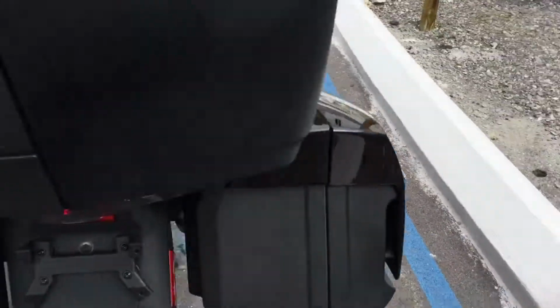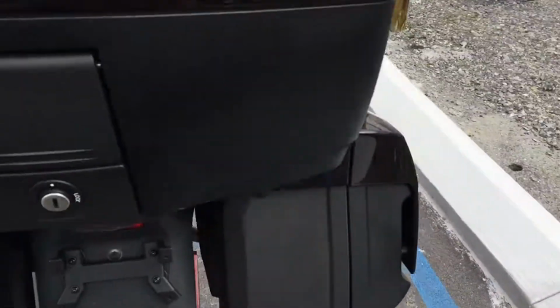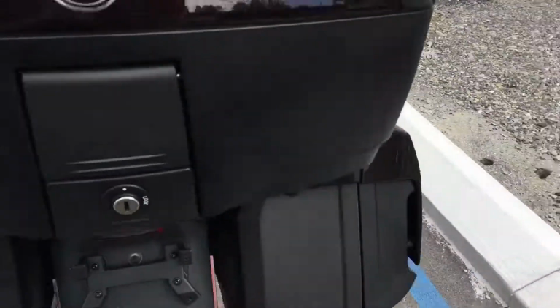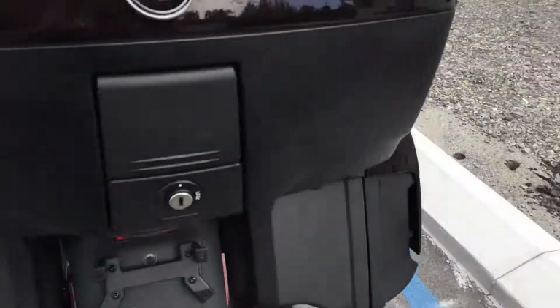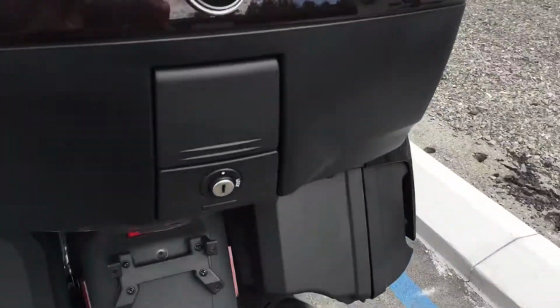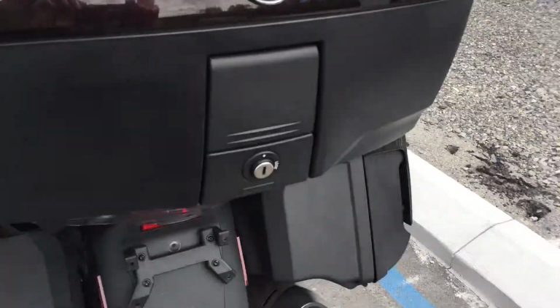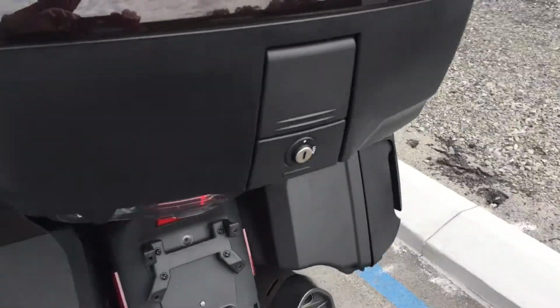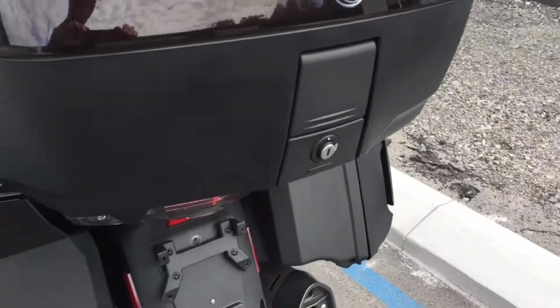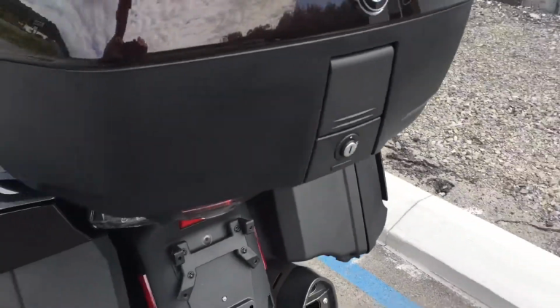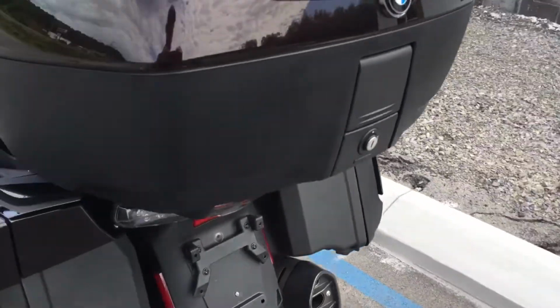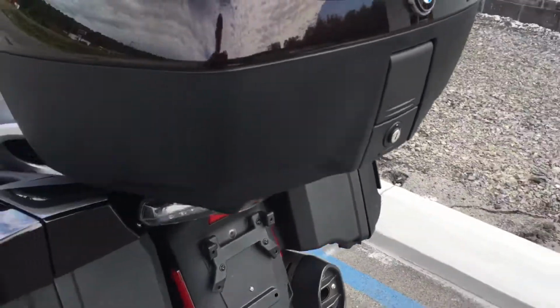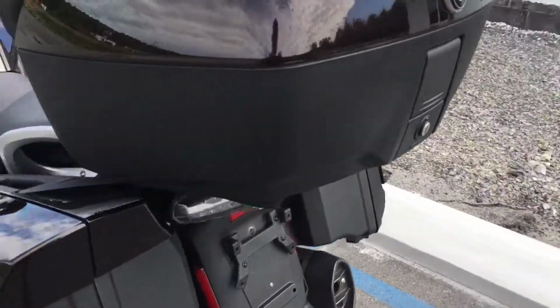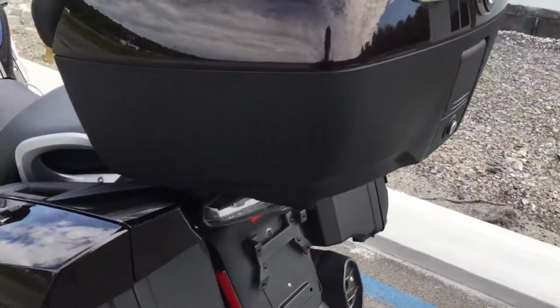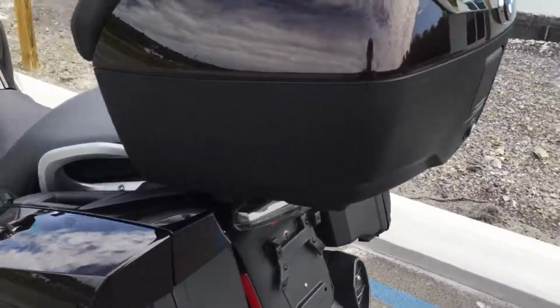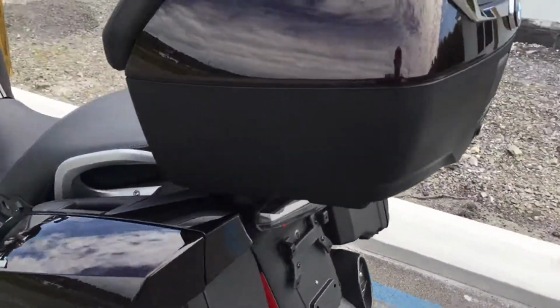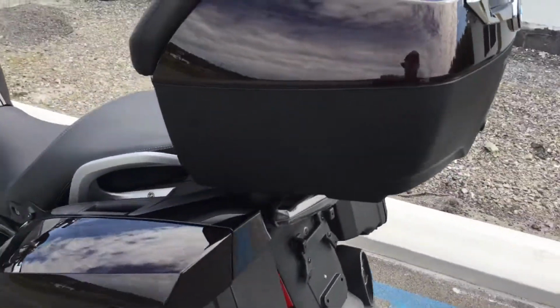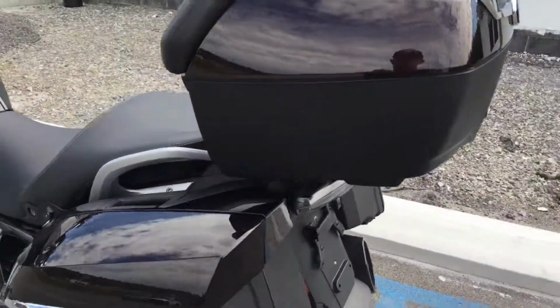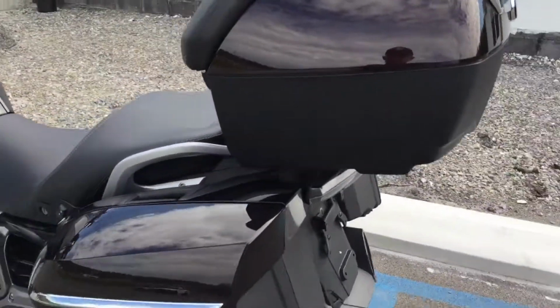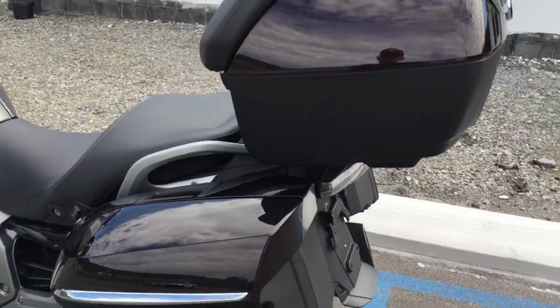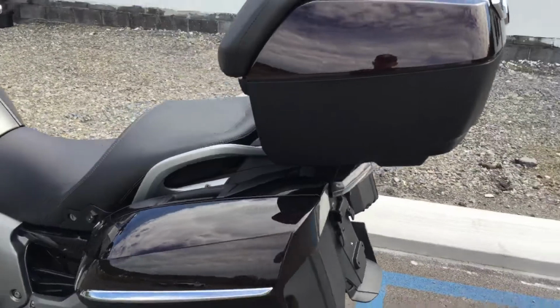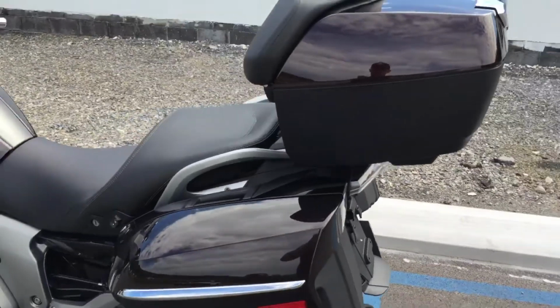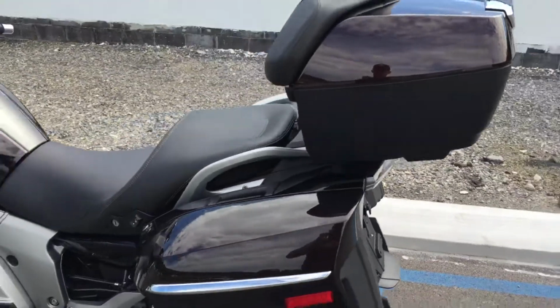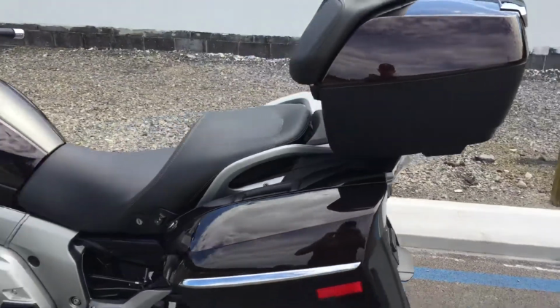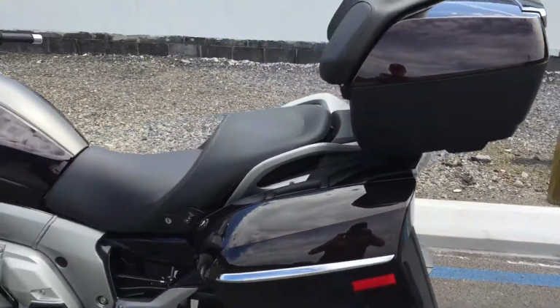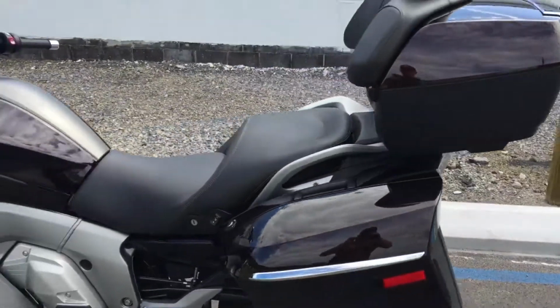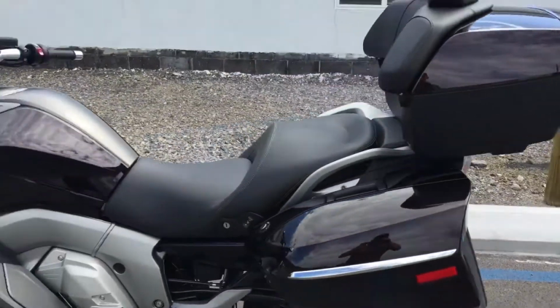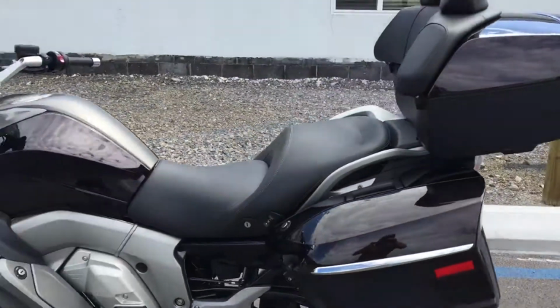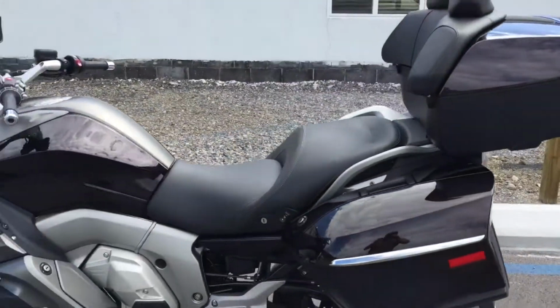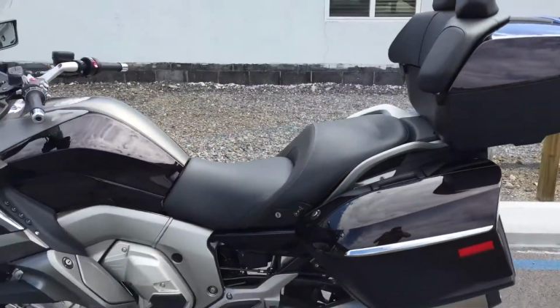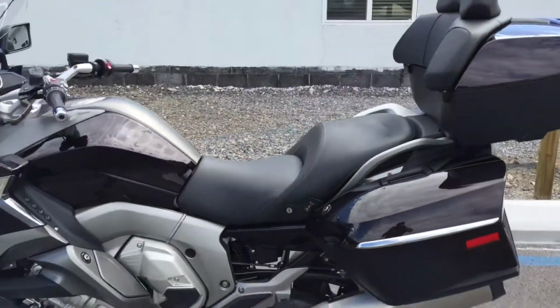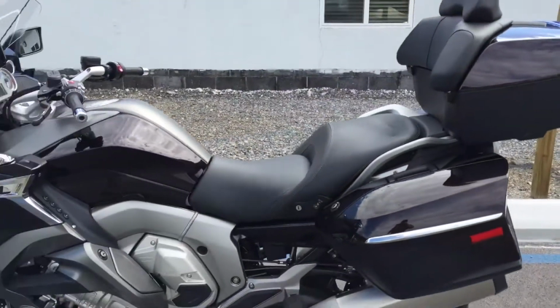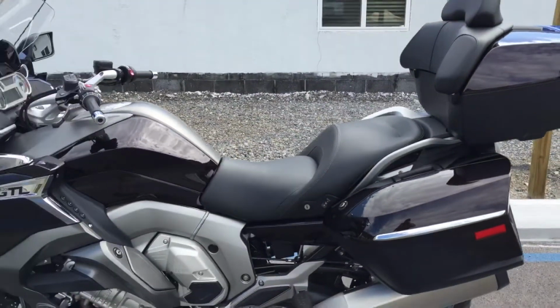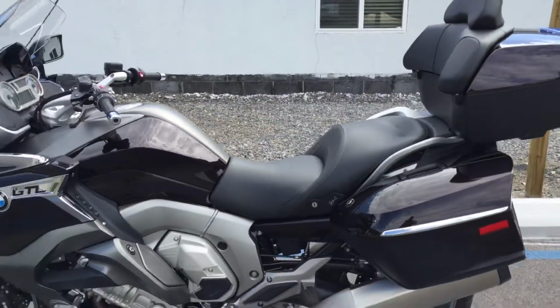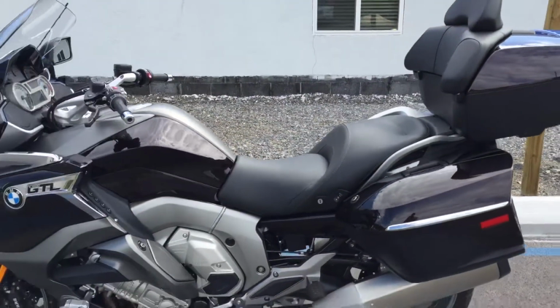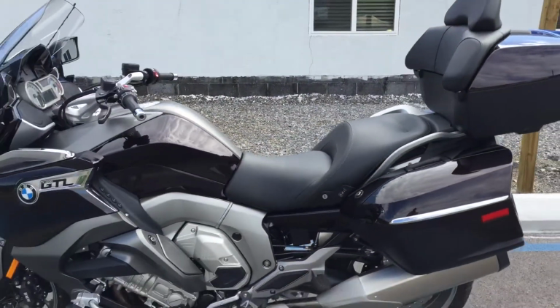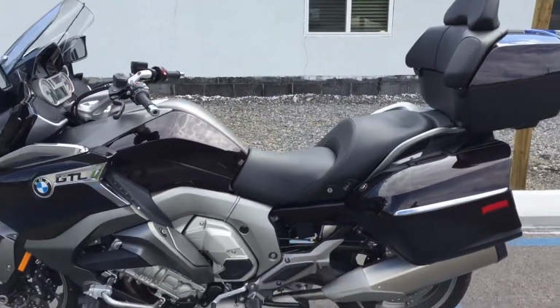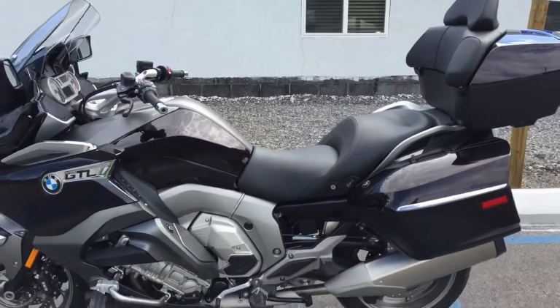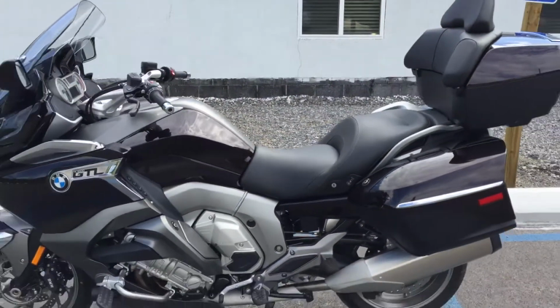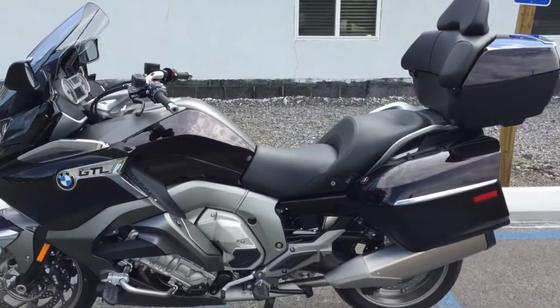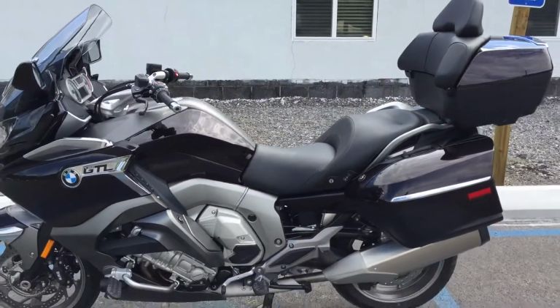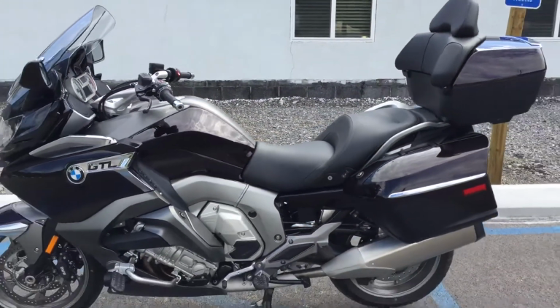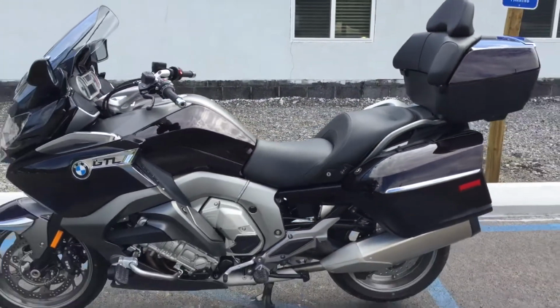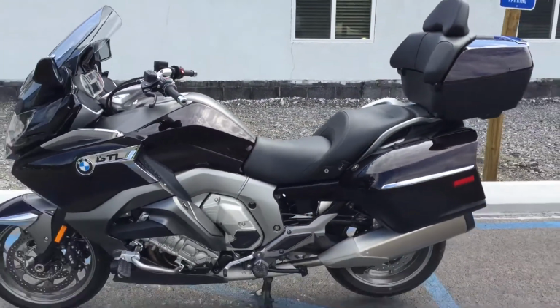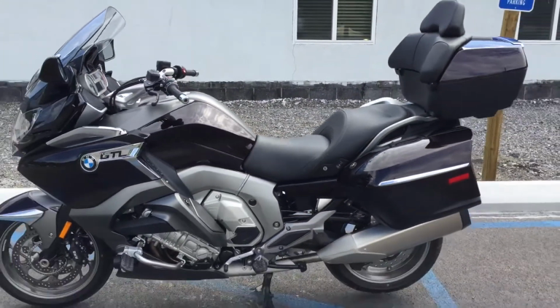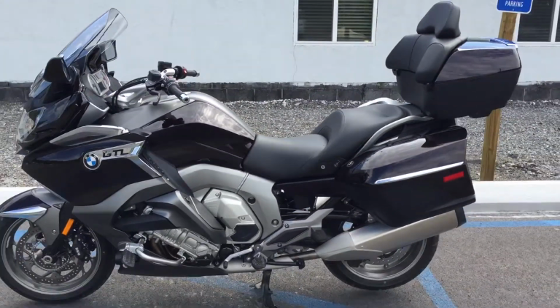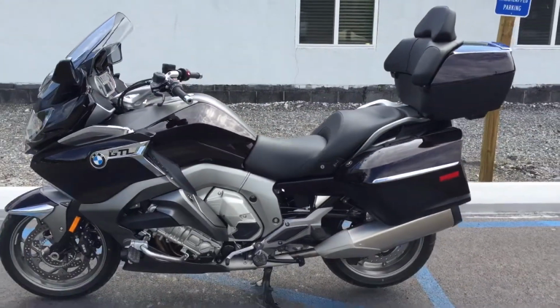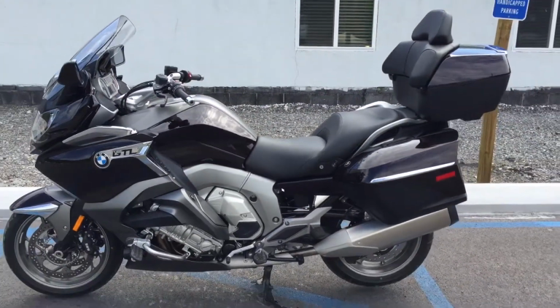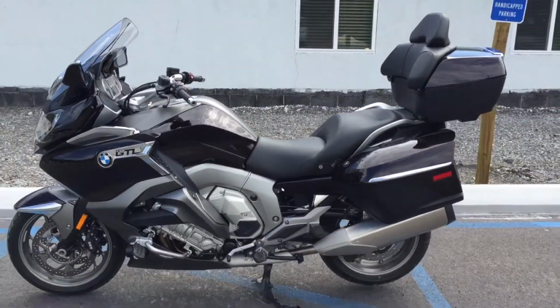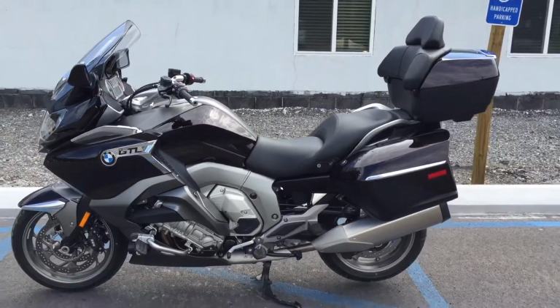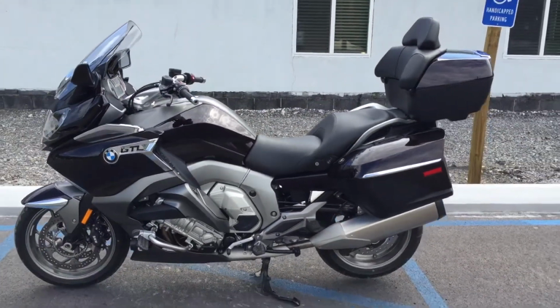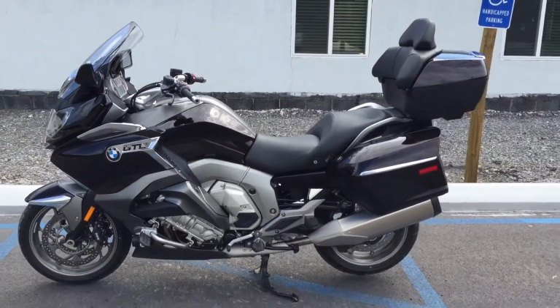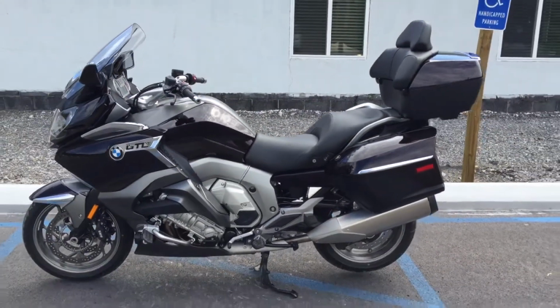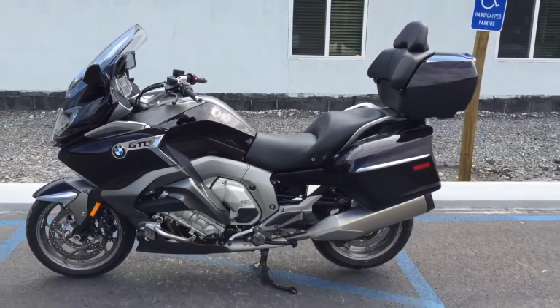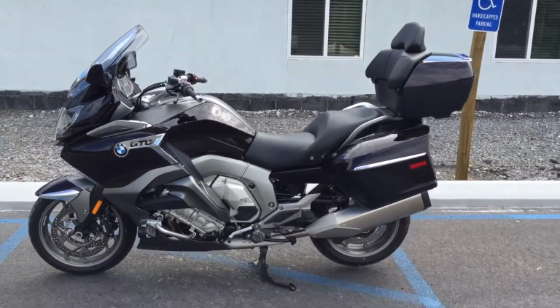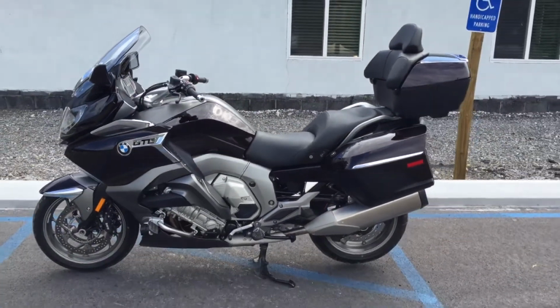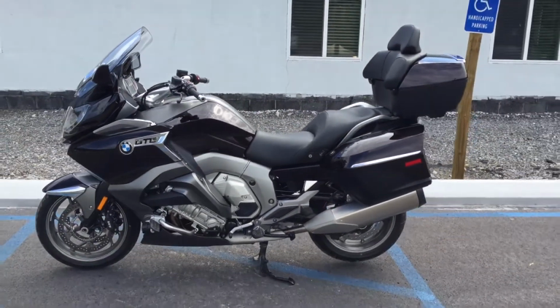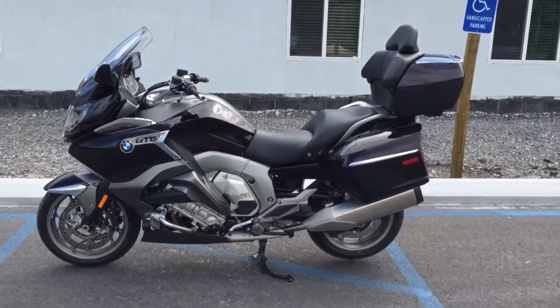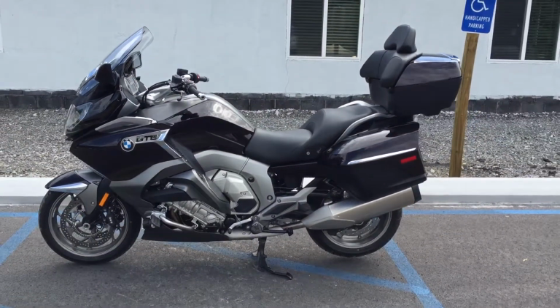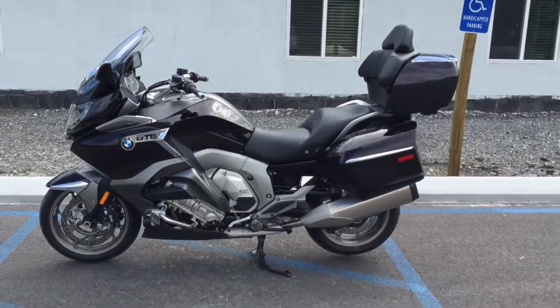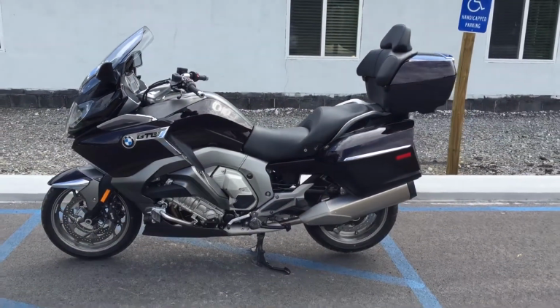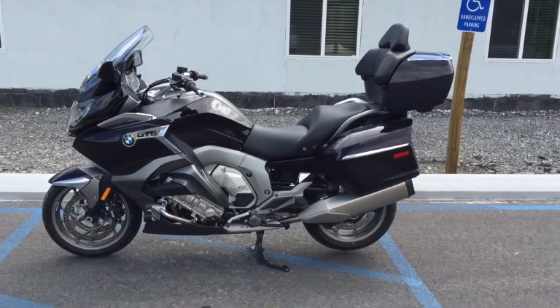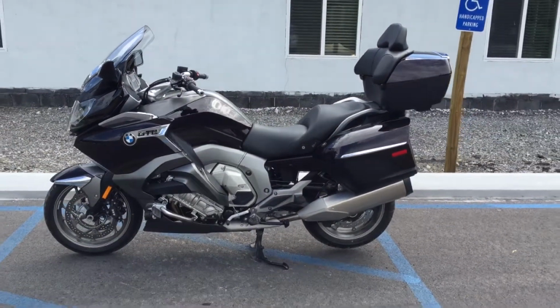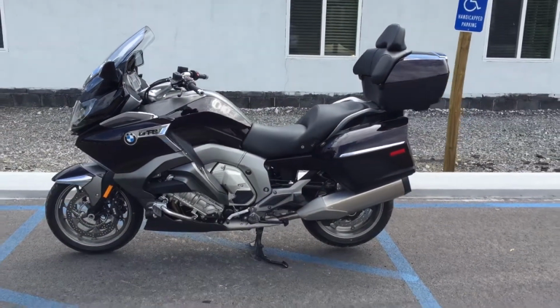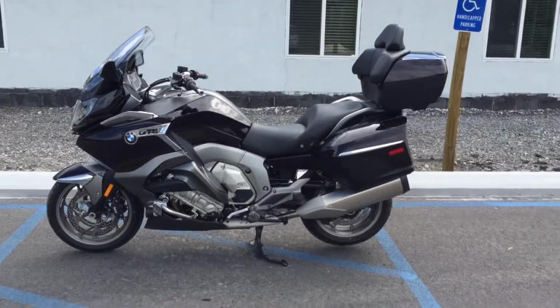Give us a call today or email info at kisselmotorsports.com for more information or to schedule a test ride on this GTL. Thank you.